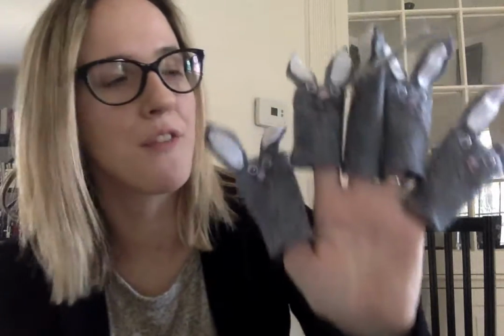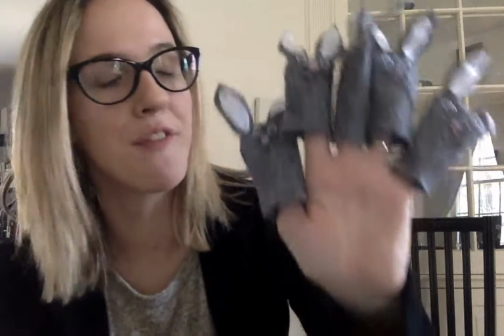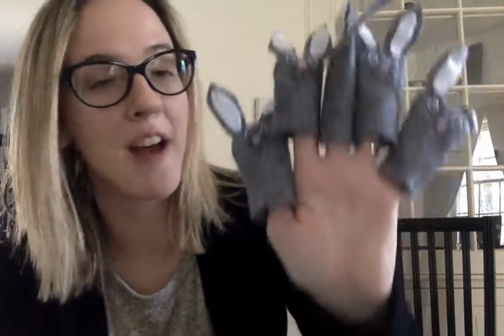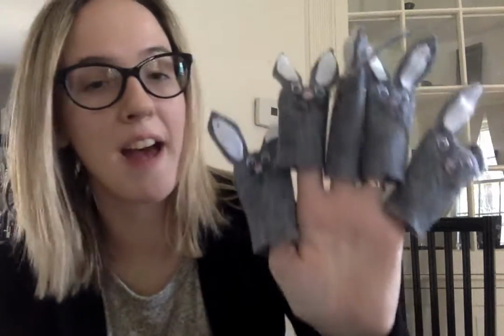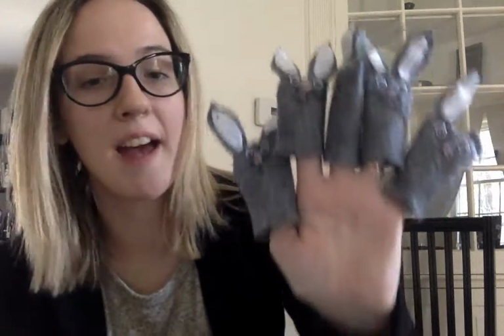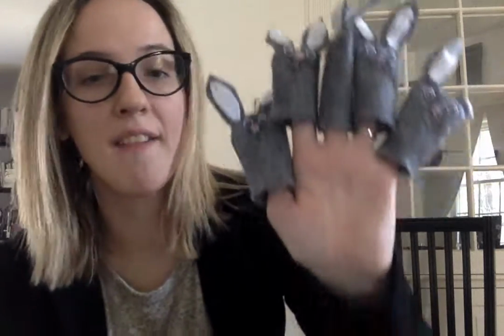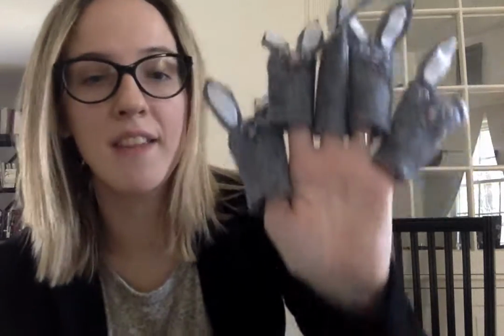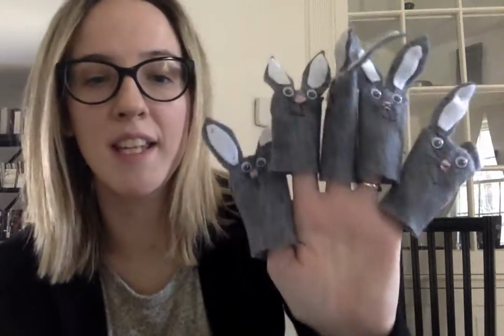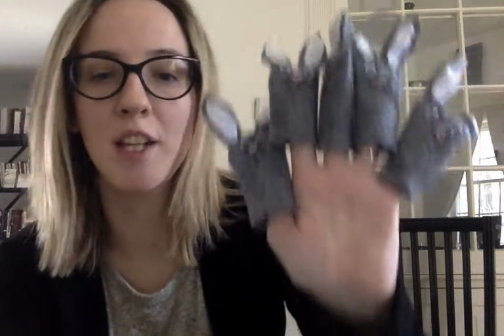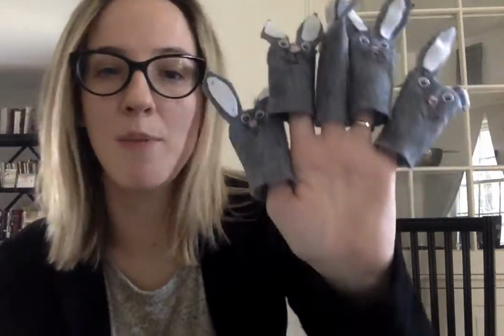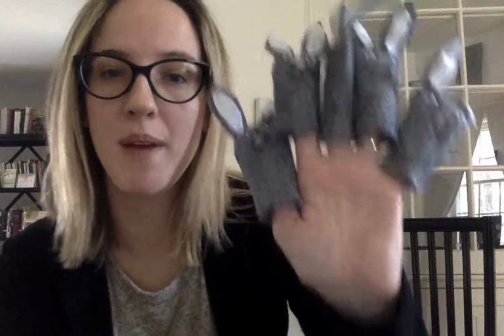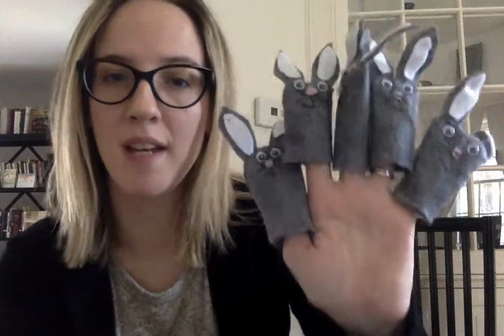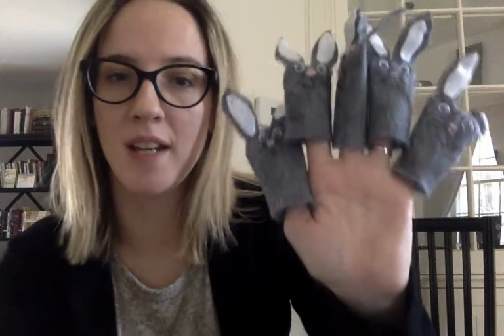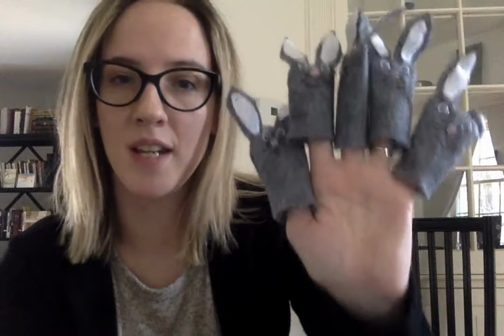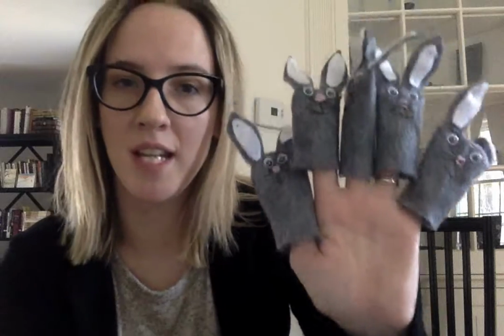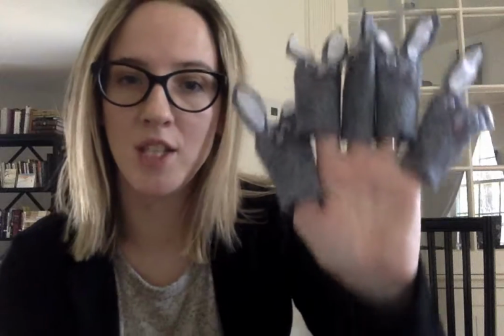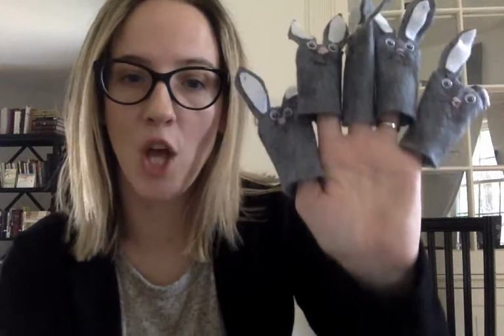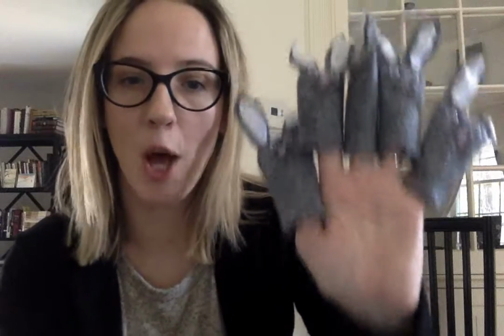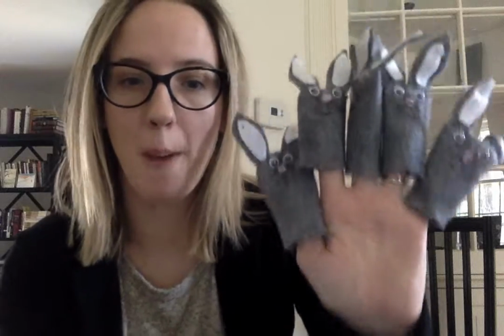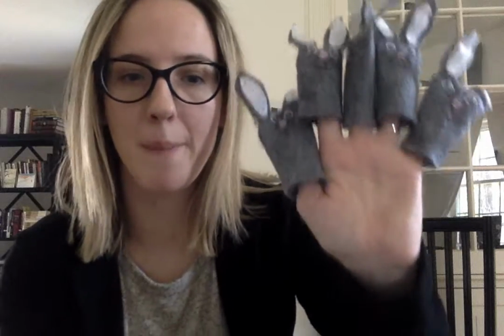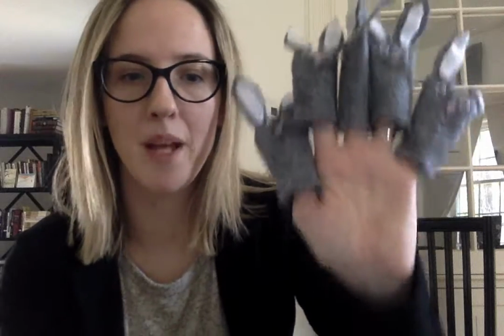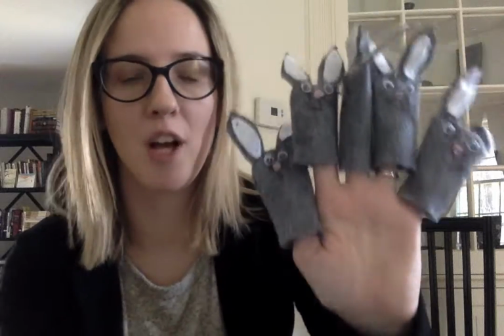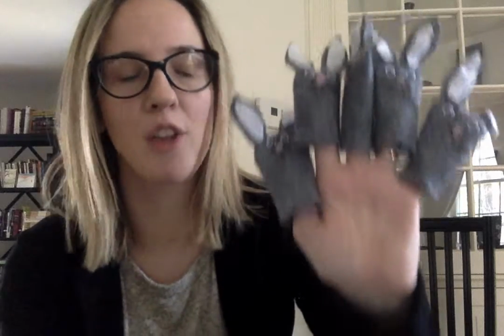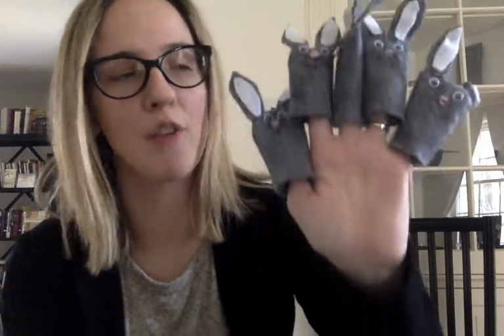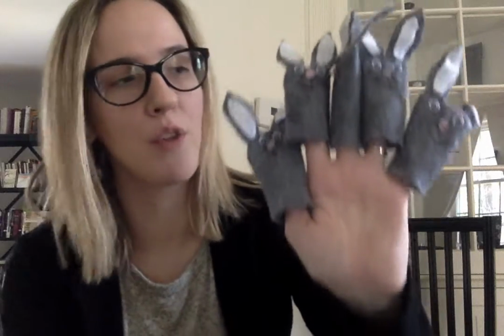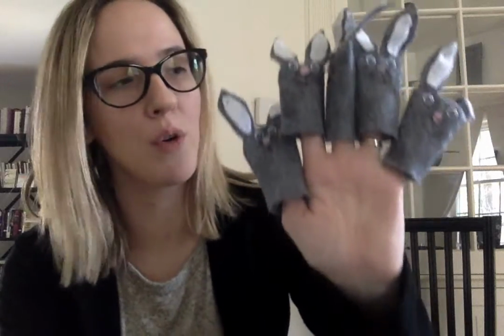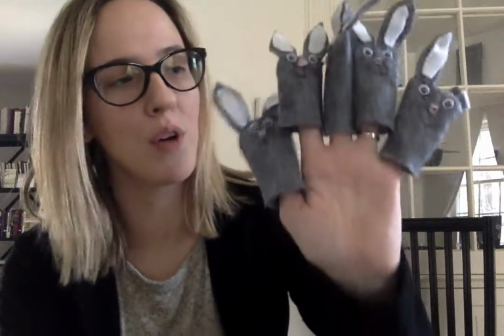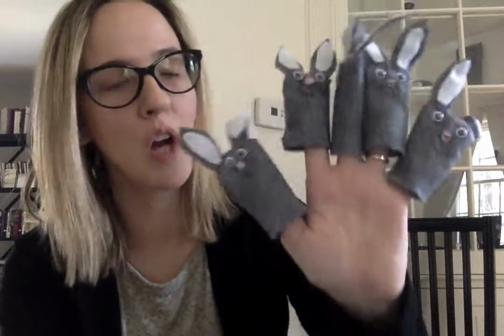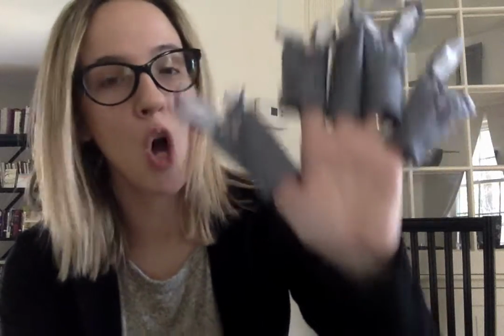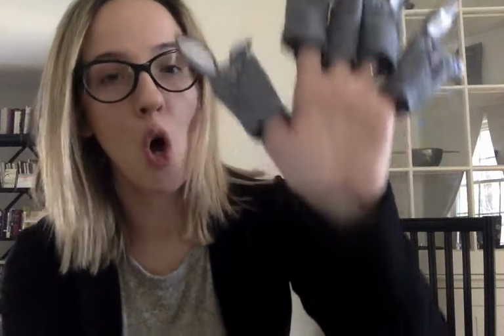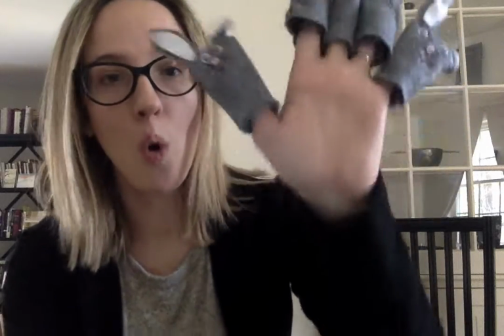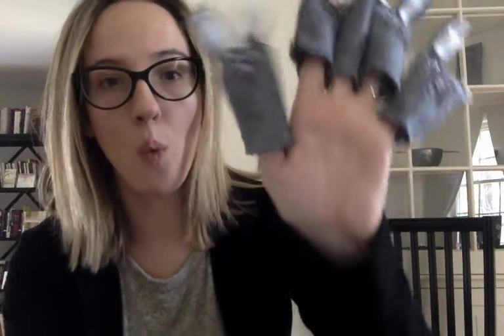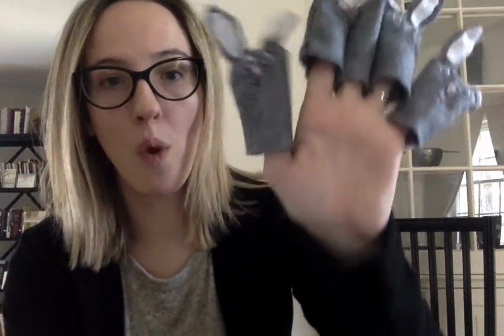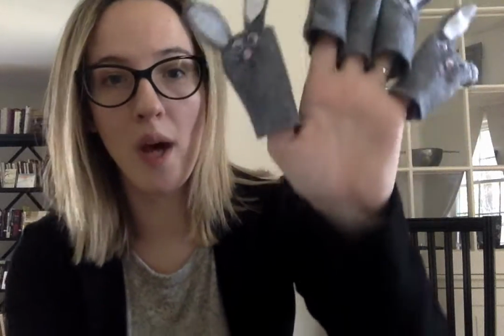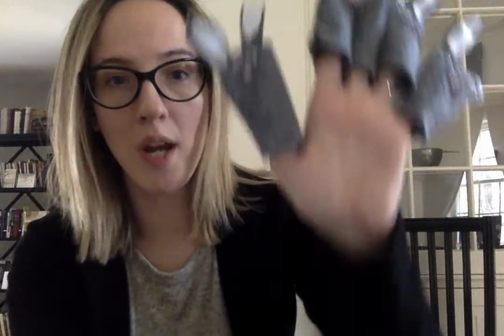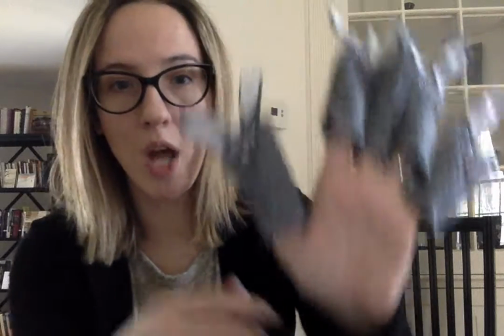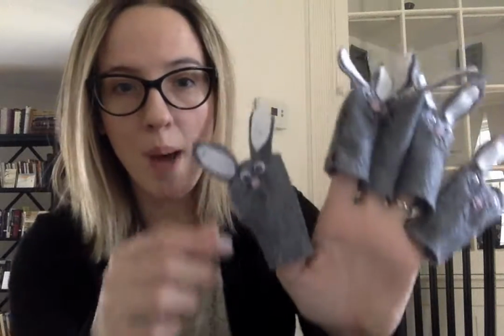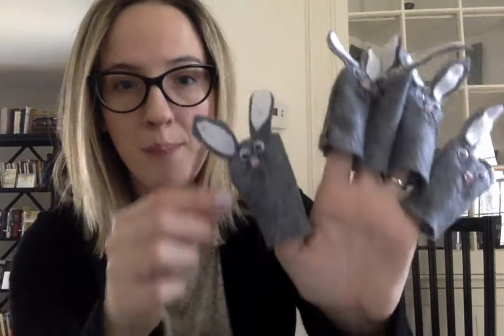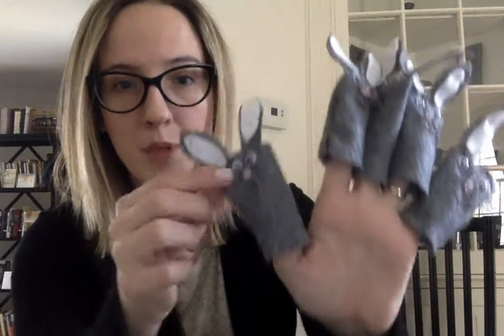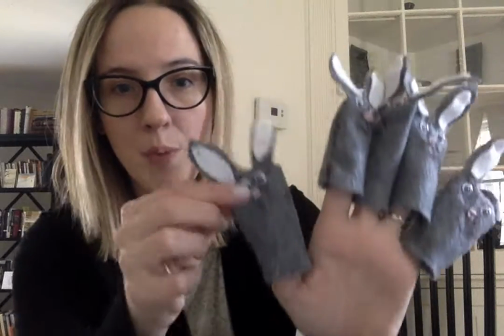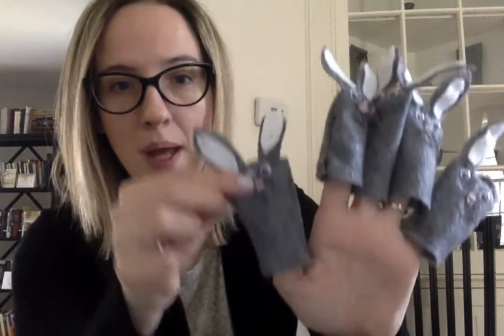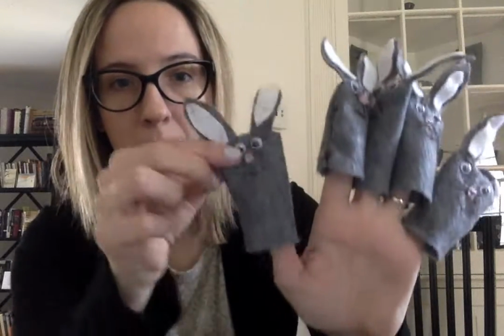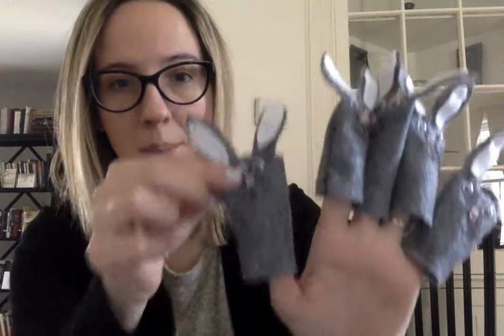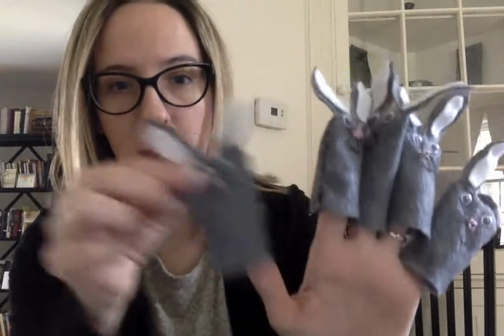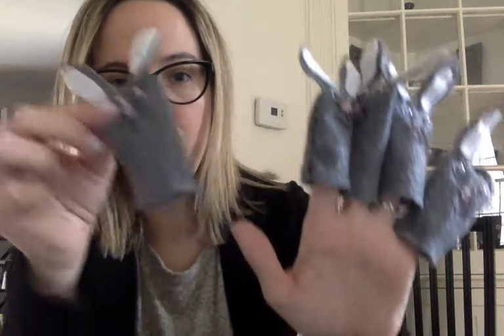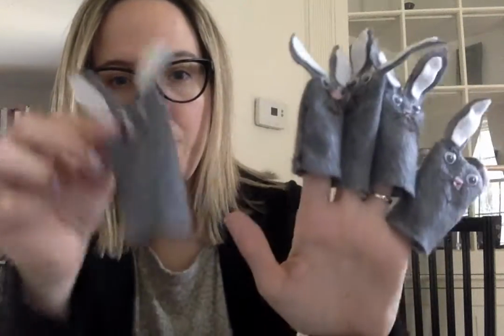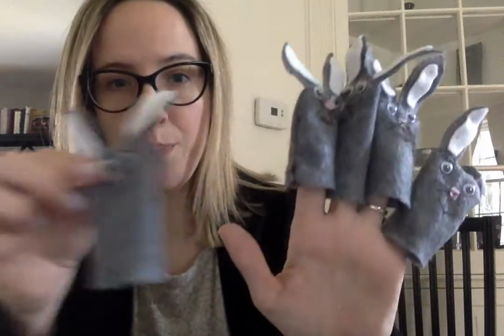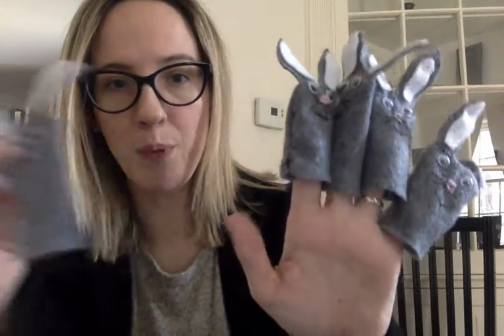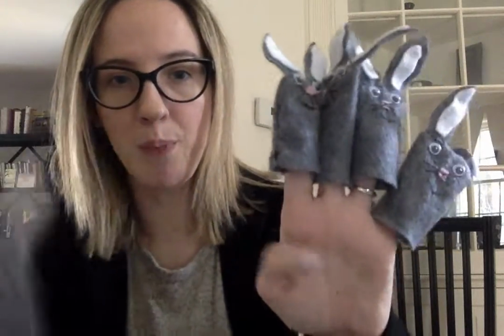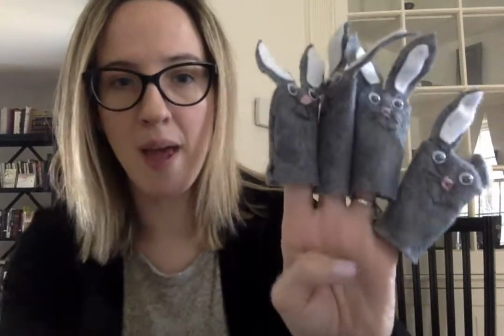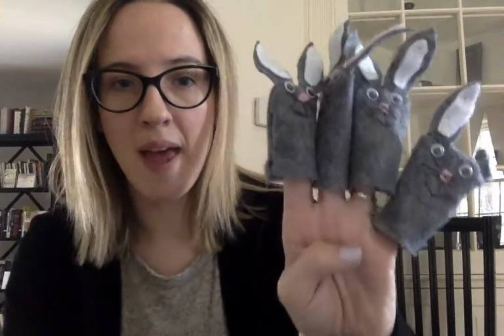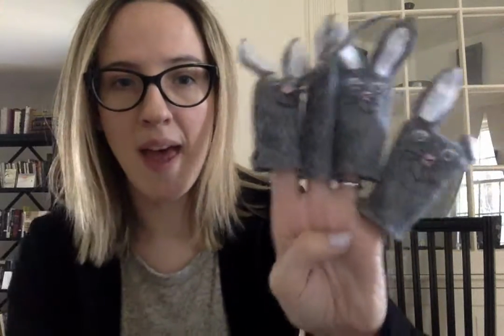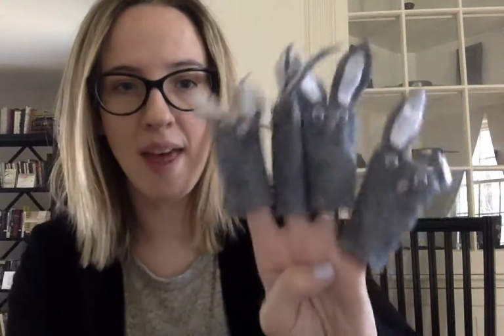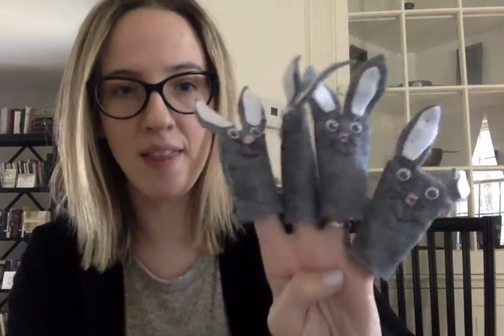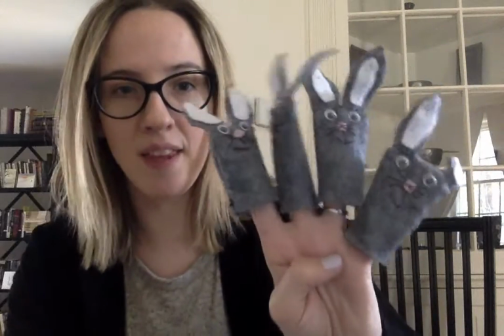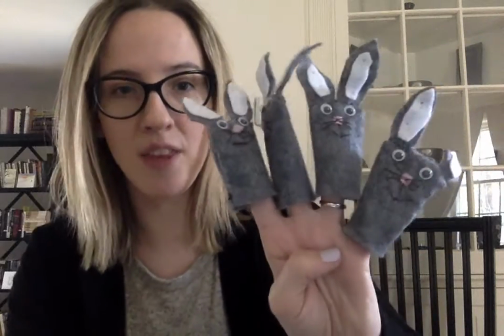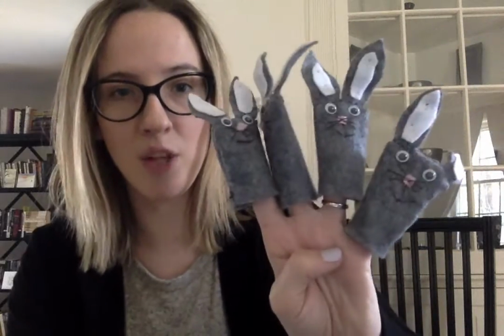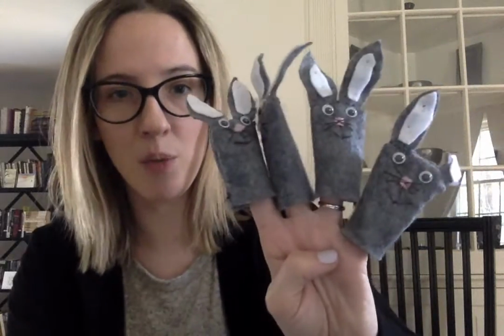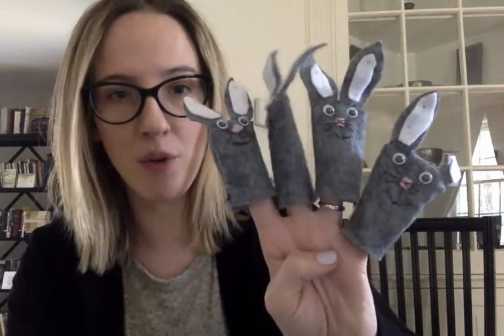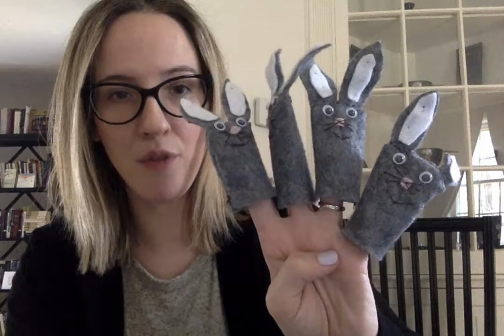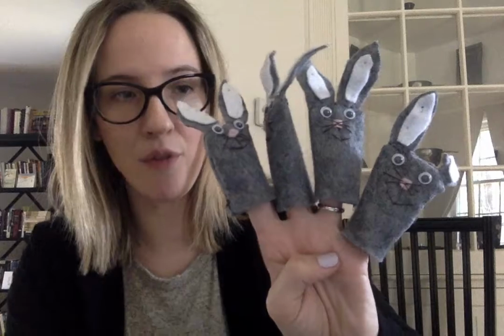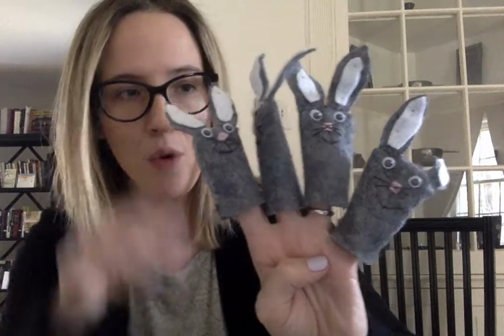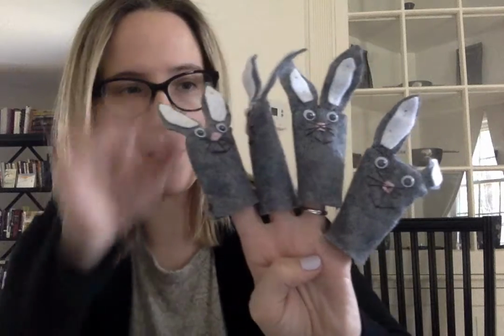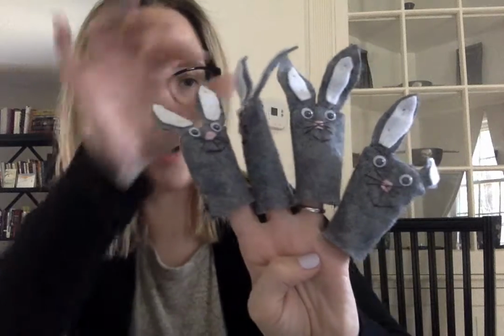Five little bunnies hopping on the floor, one hopped away — boop, boop — and then there were four.